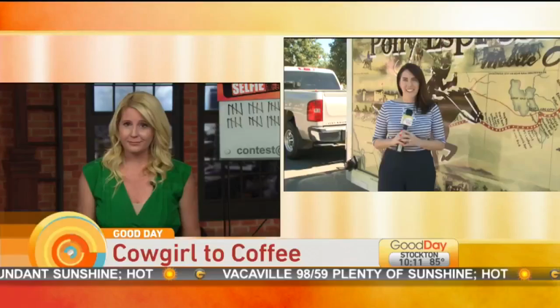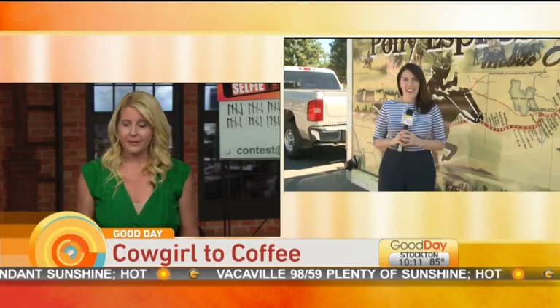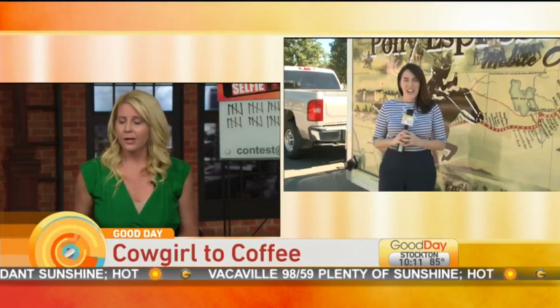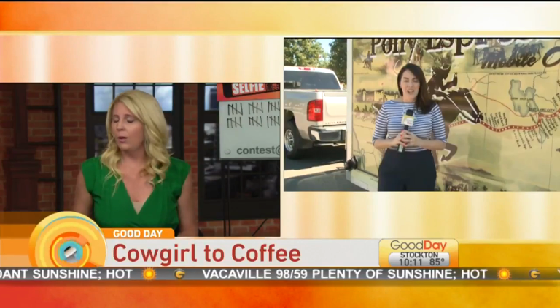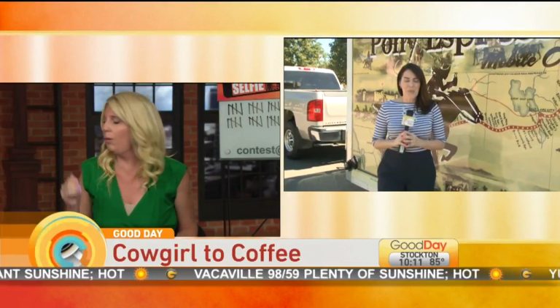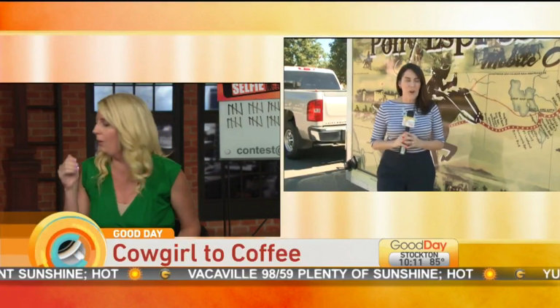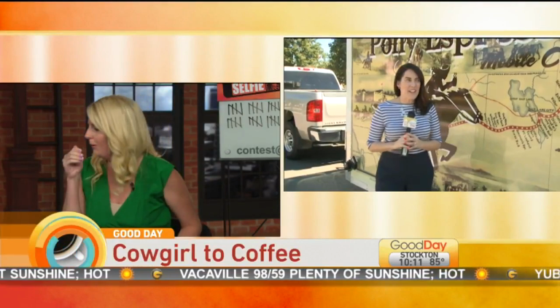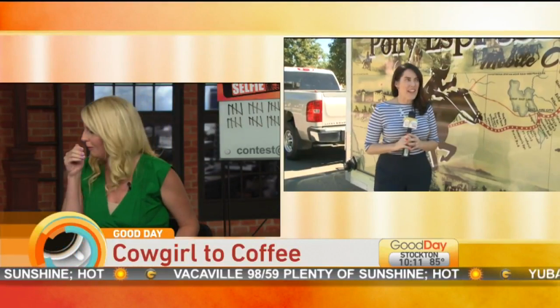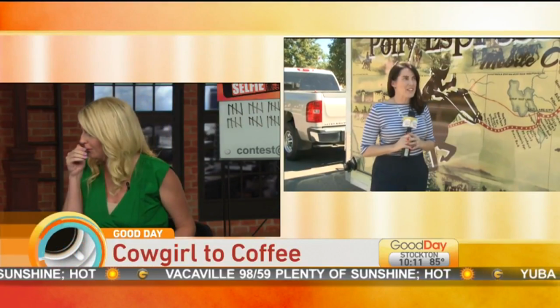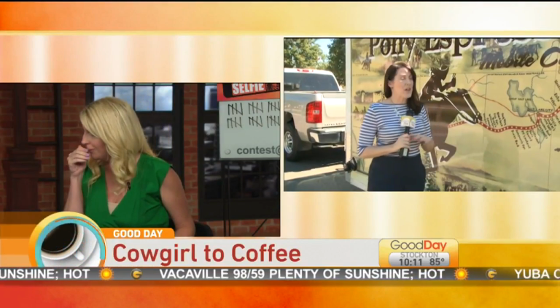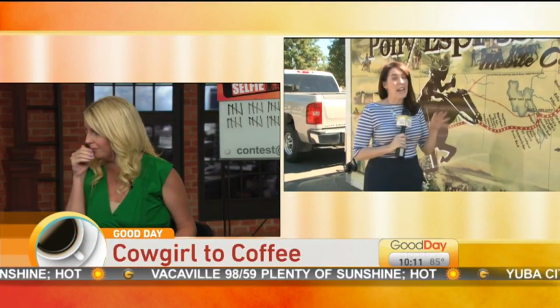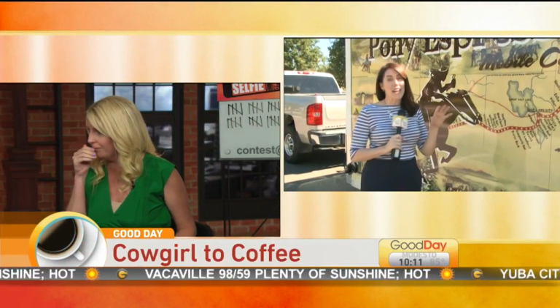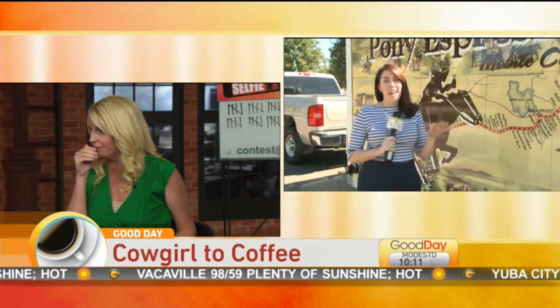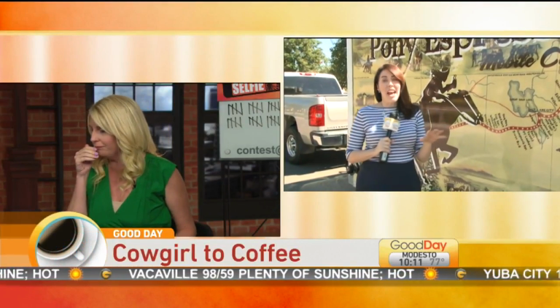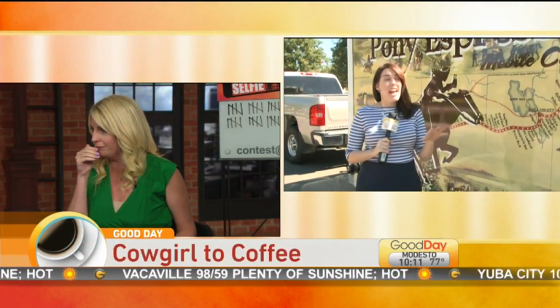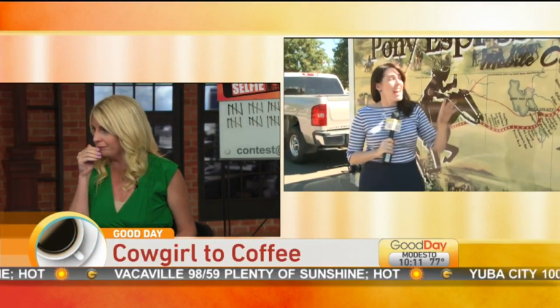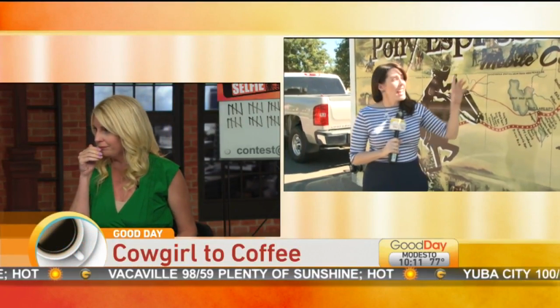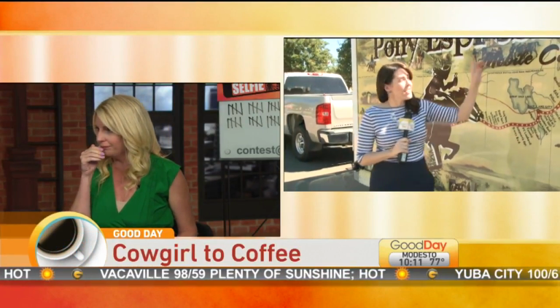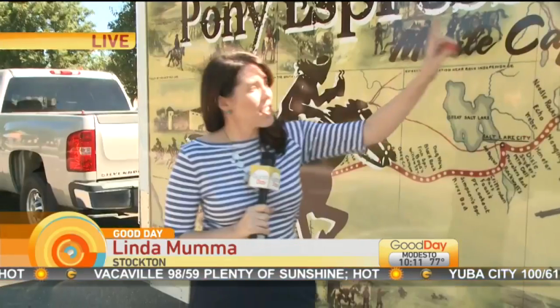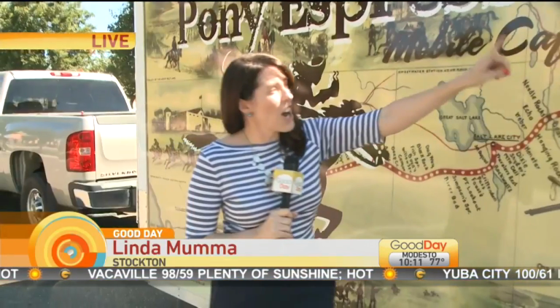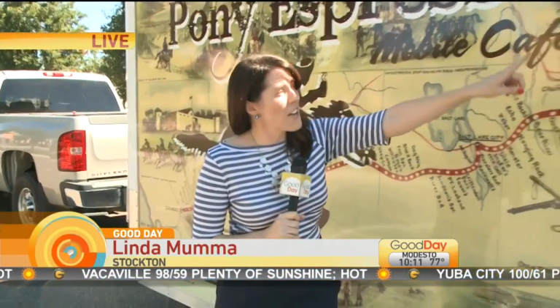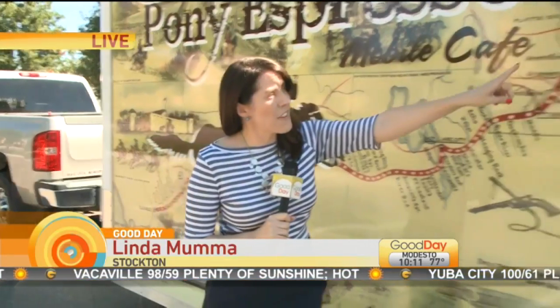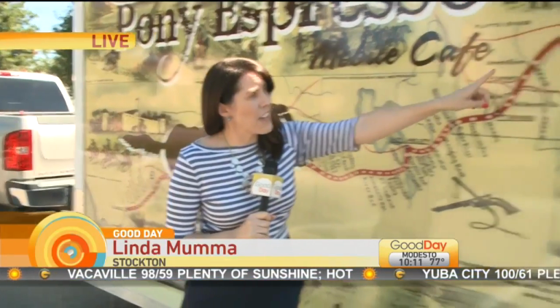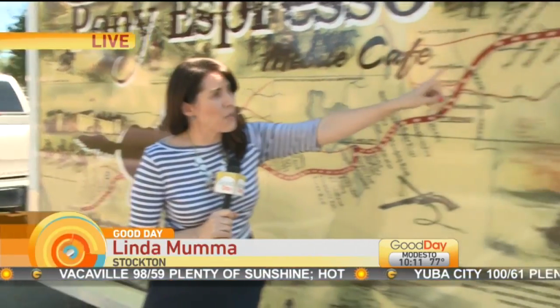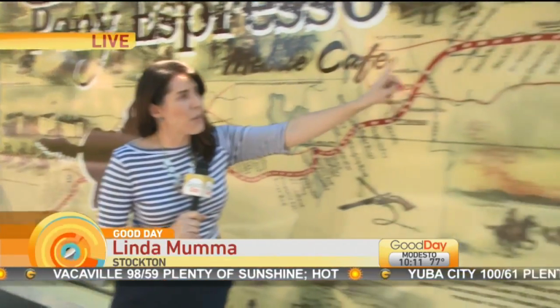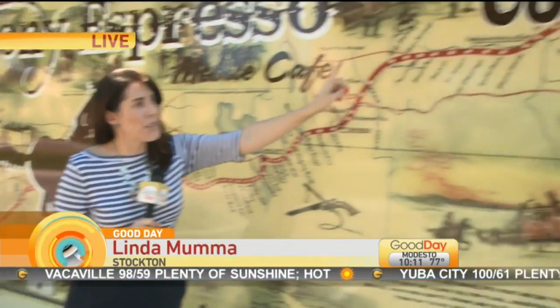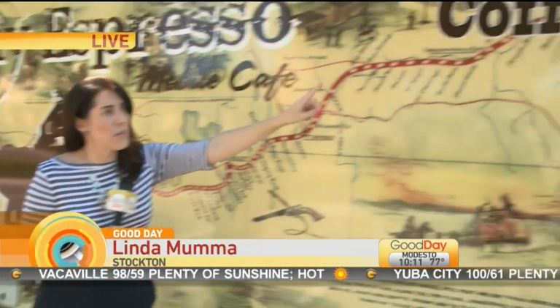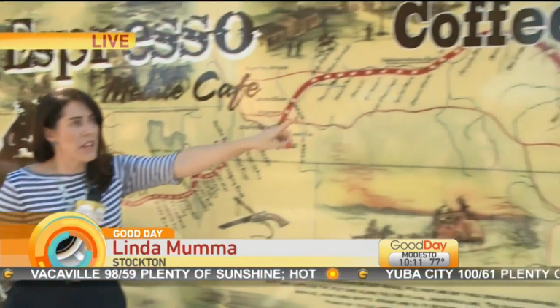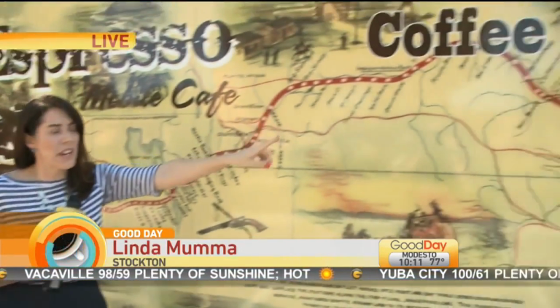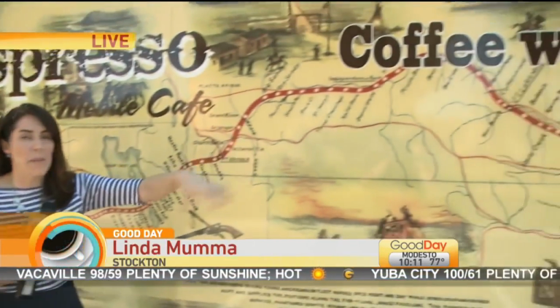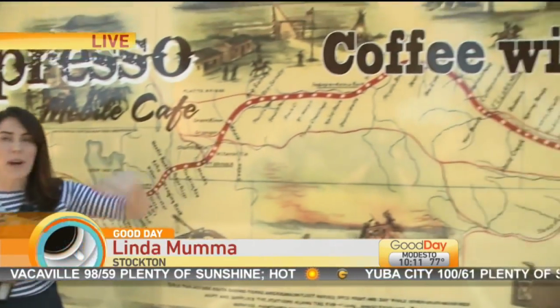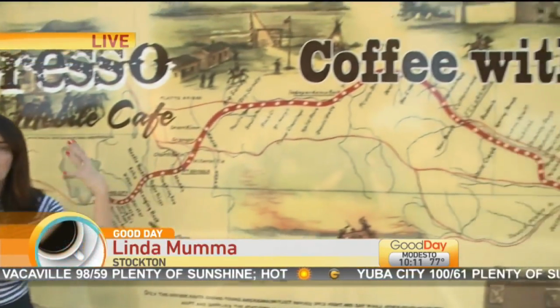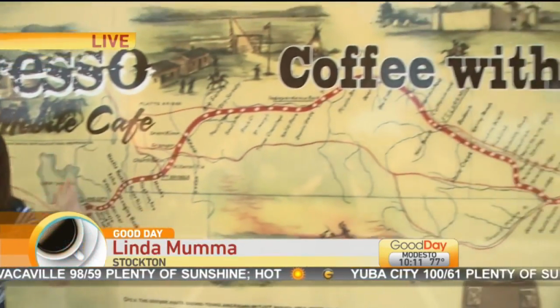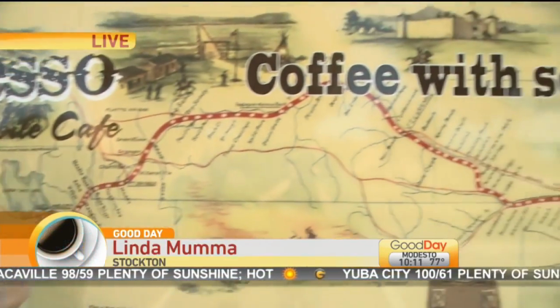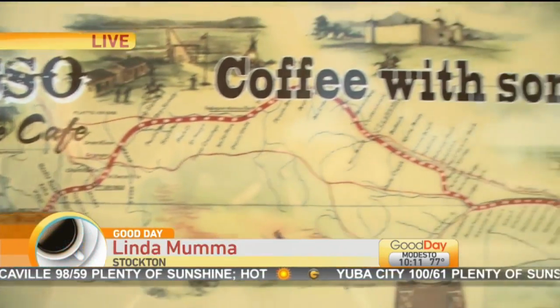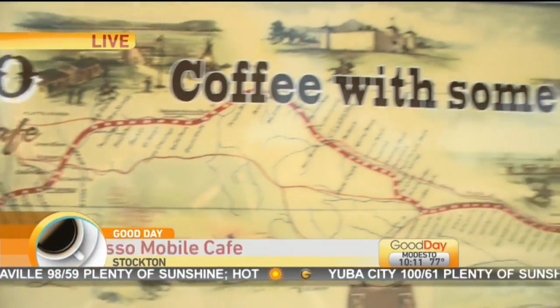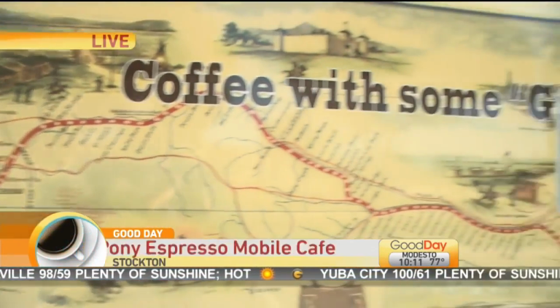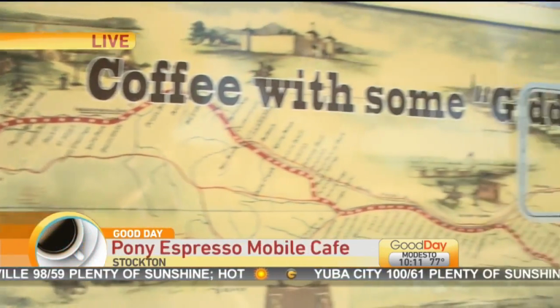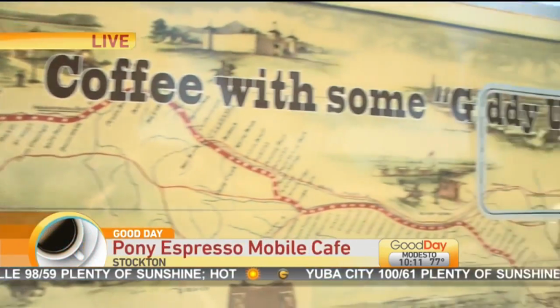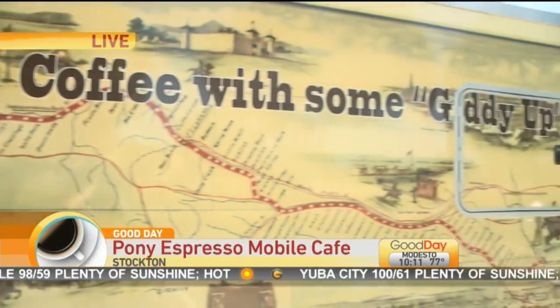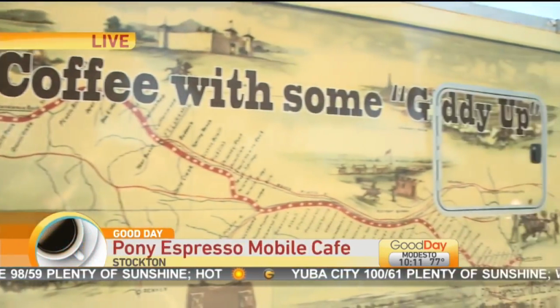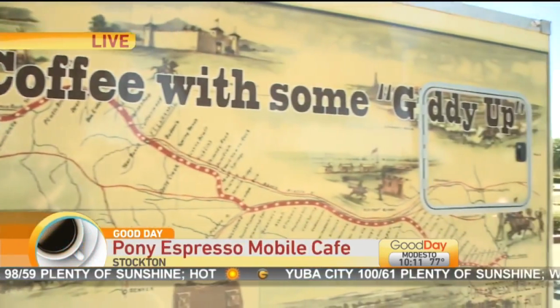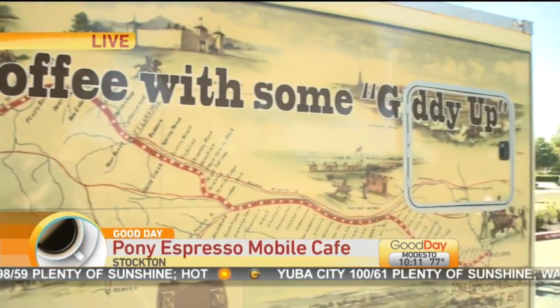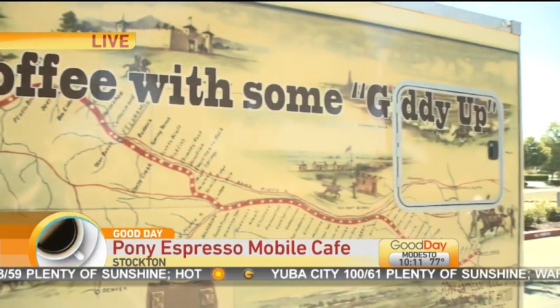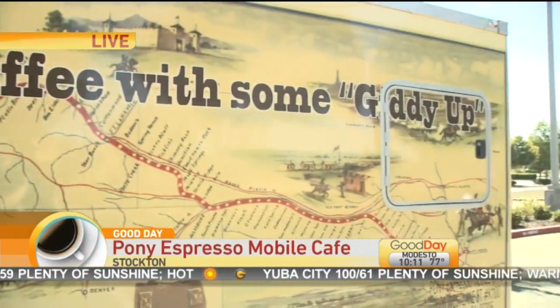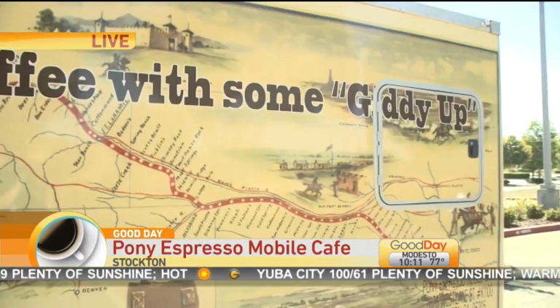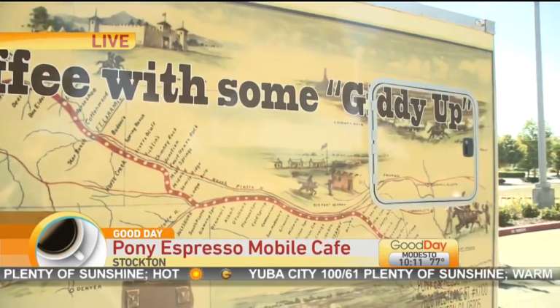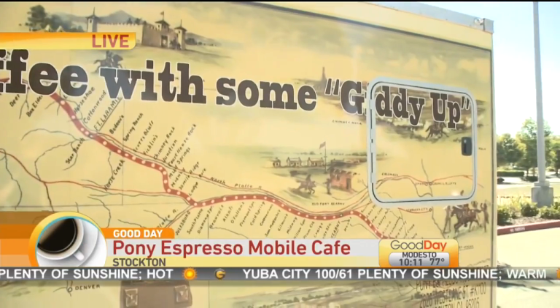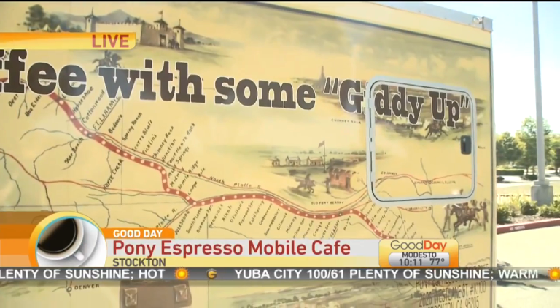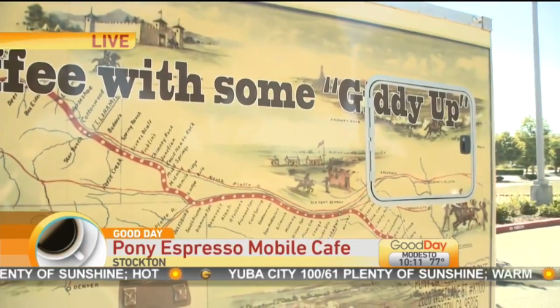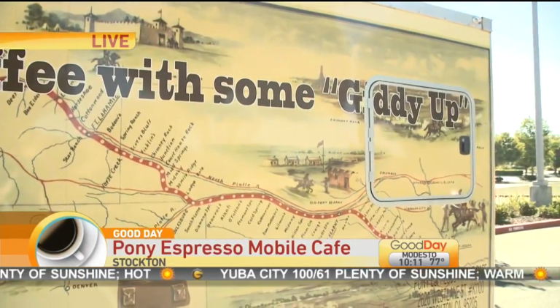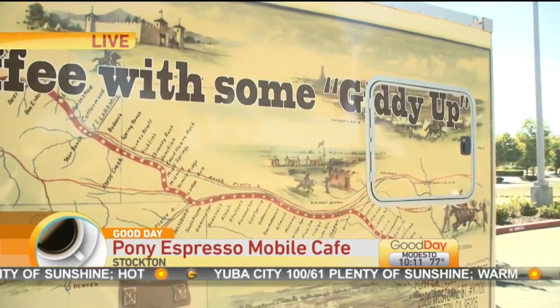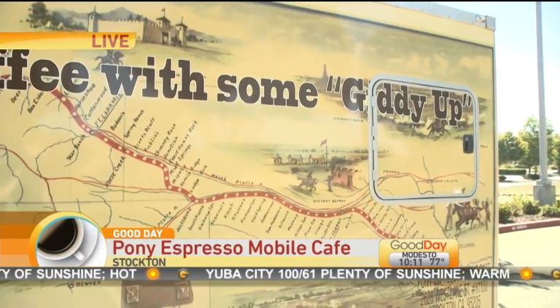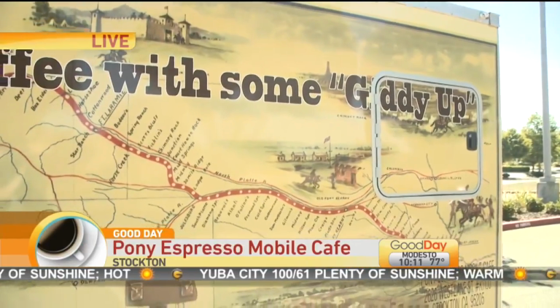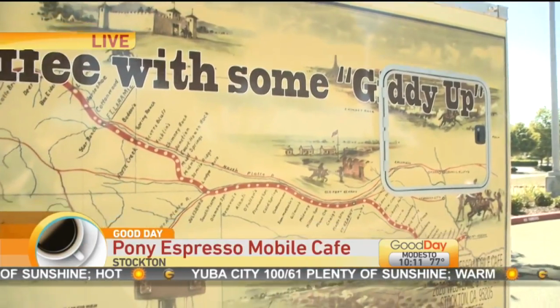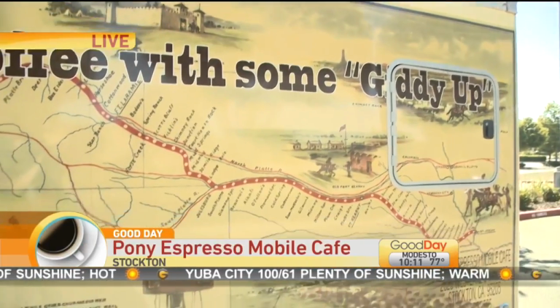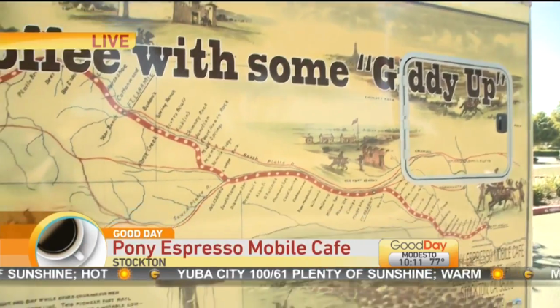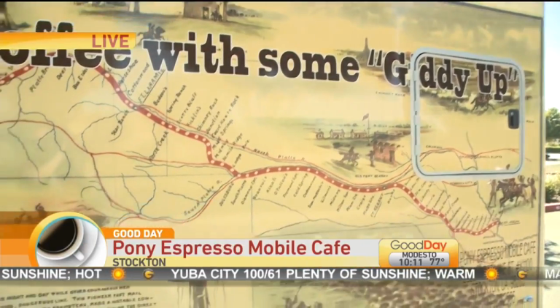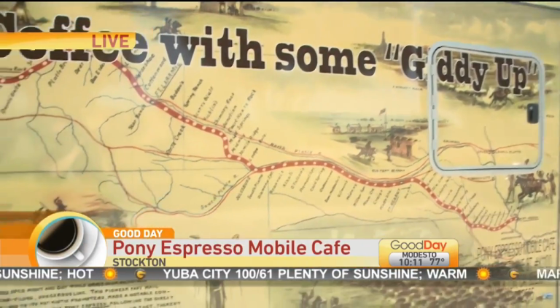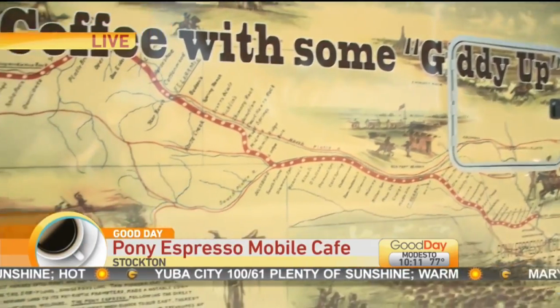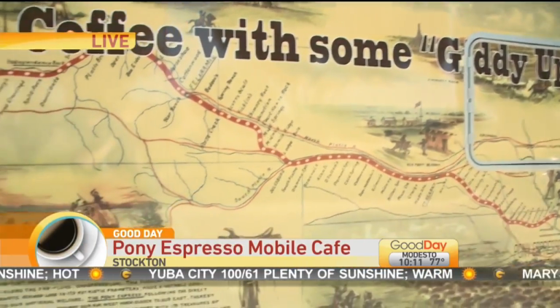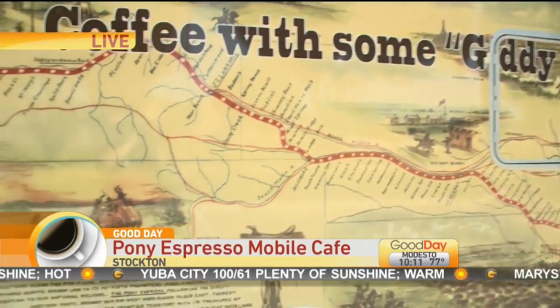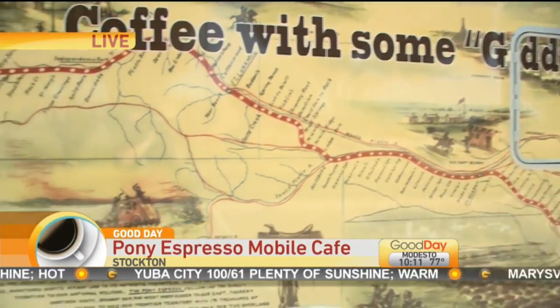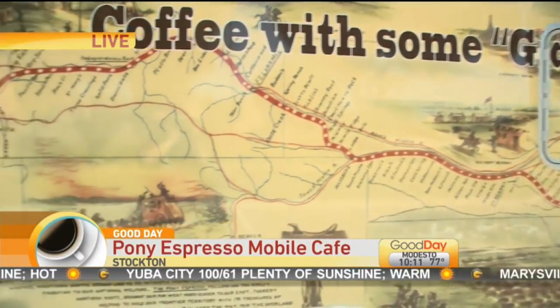Good morning, ladies. It's coffee with some giddy up — a really clever slogan for the Pony Espresso Mobile Cafe.